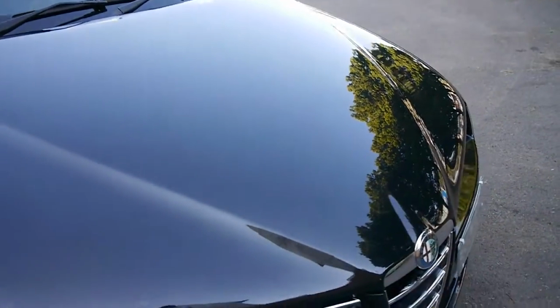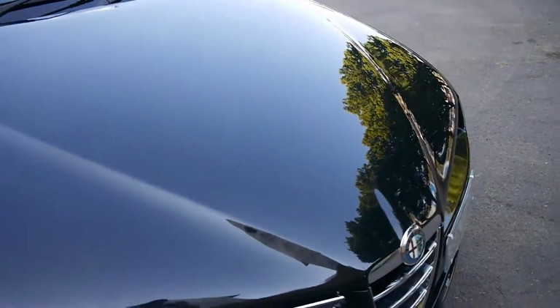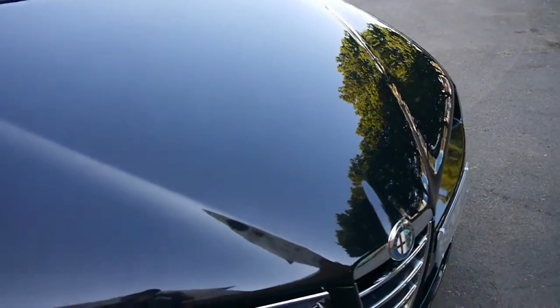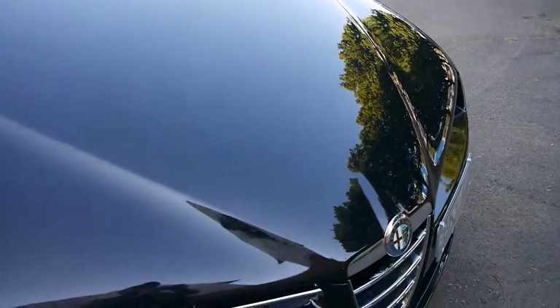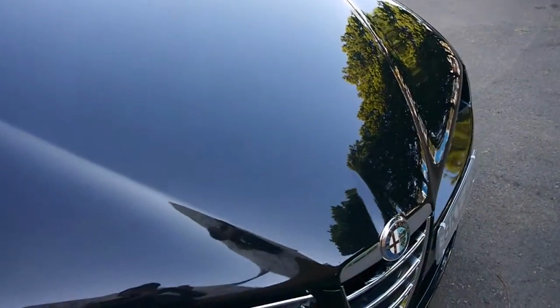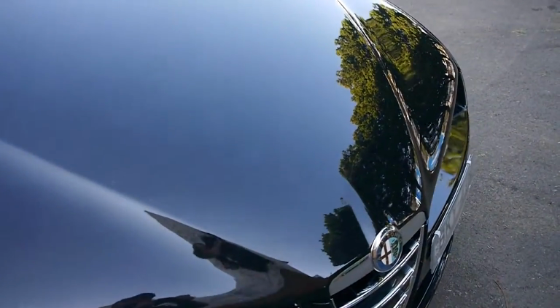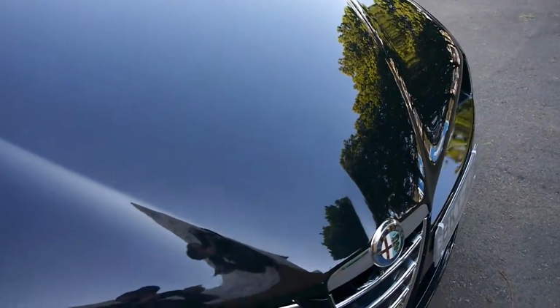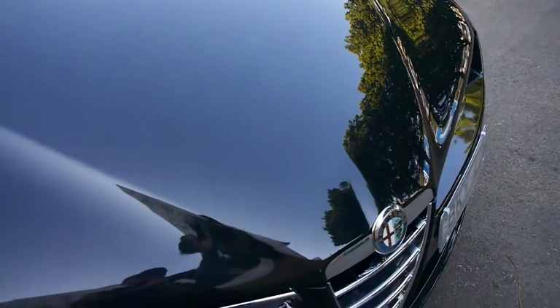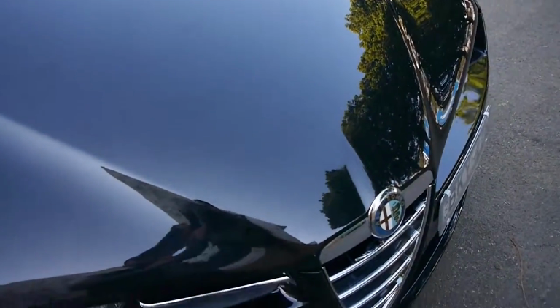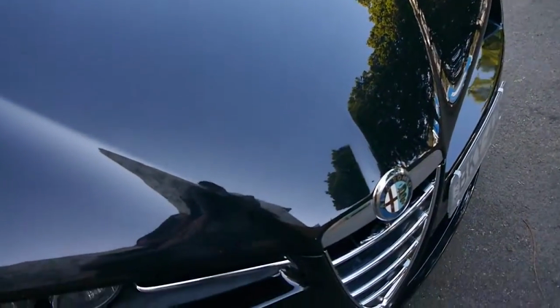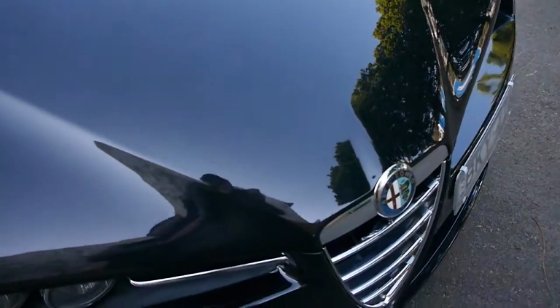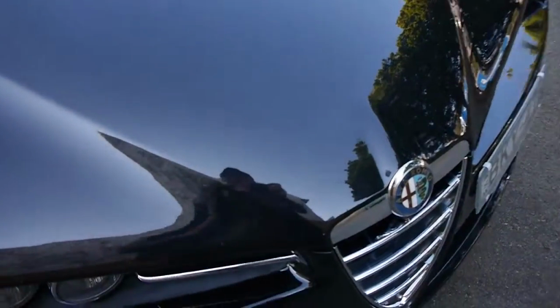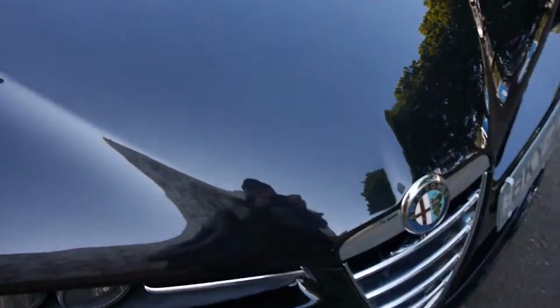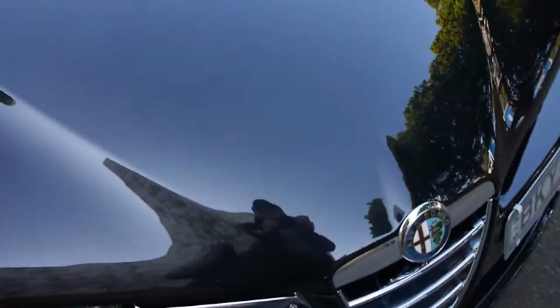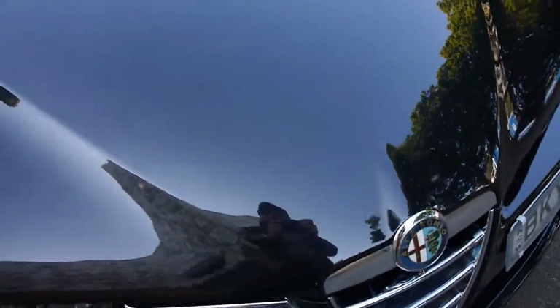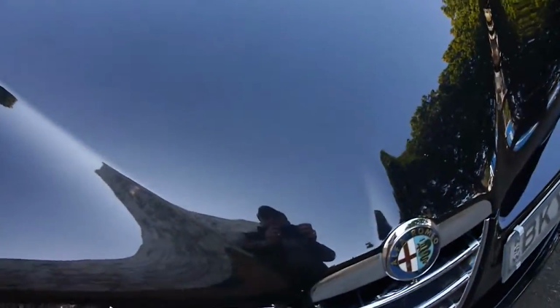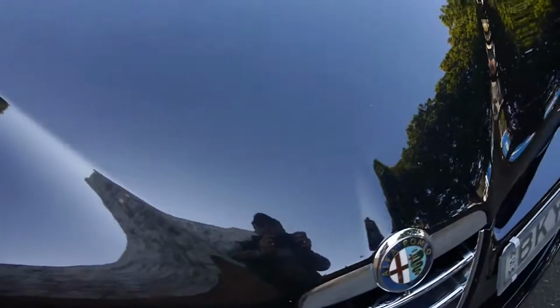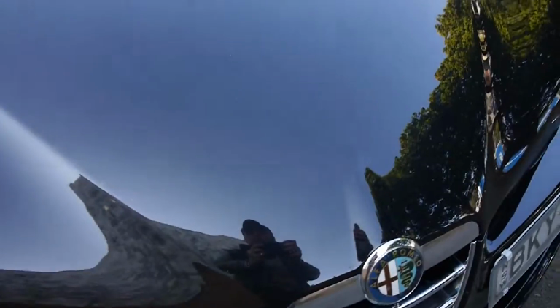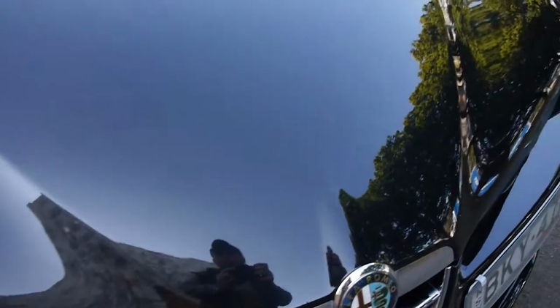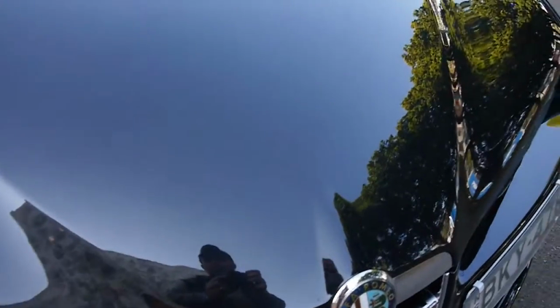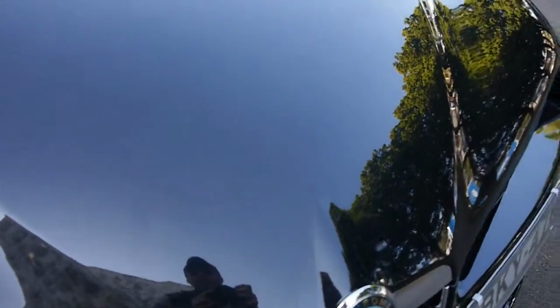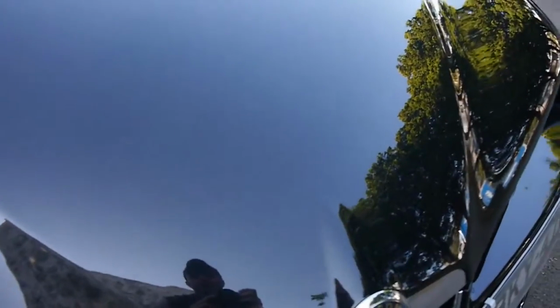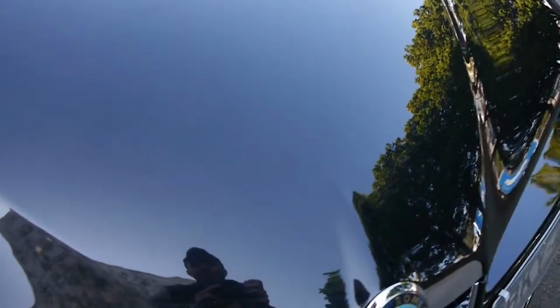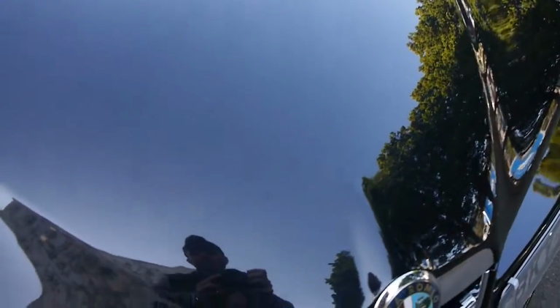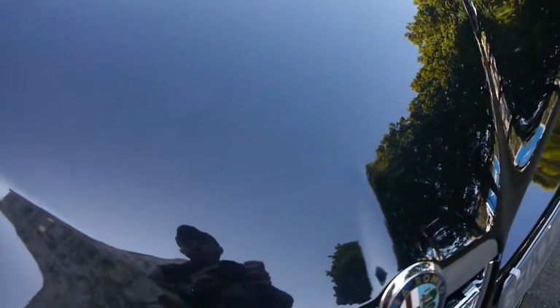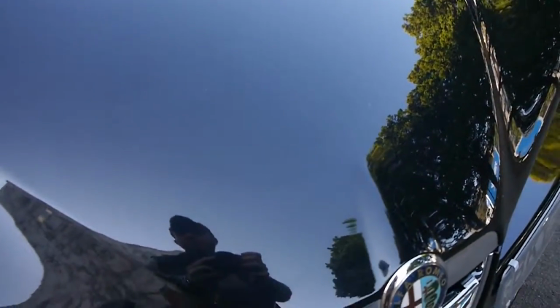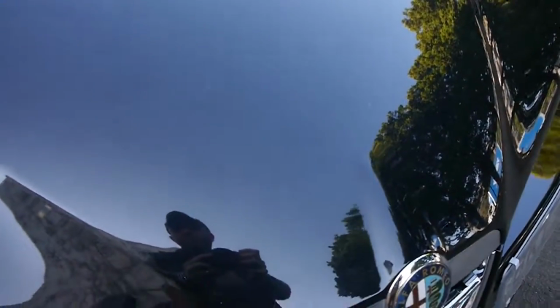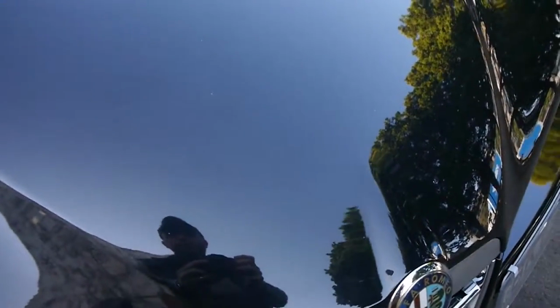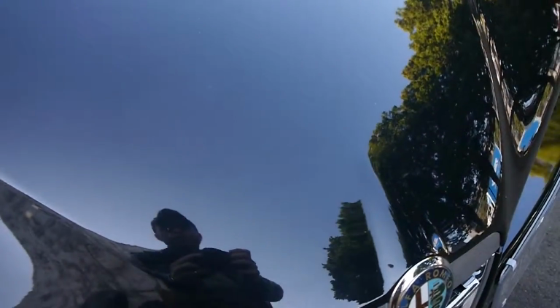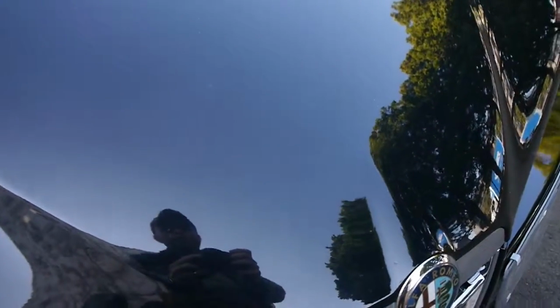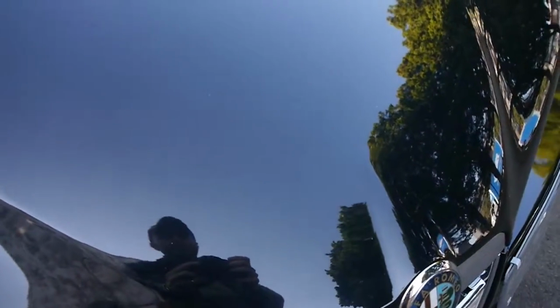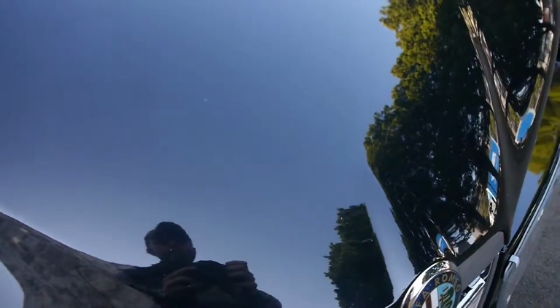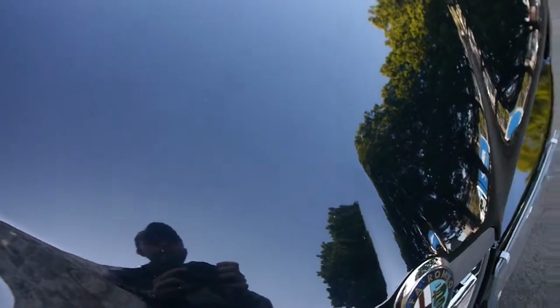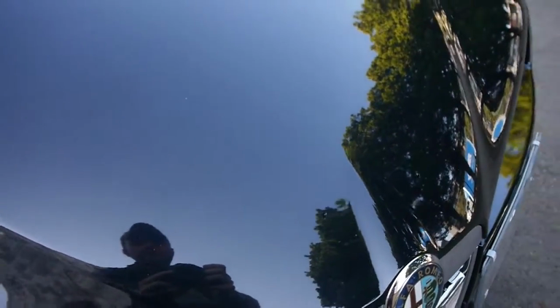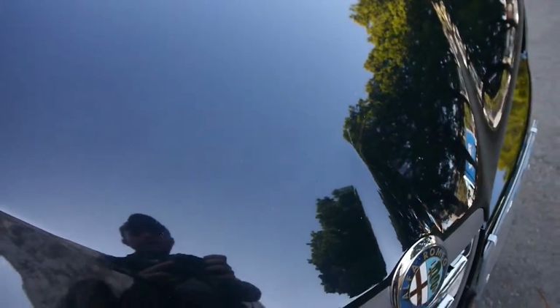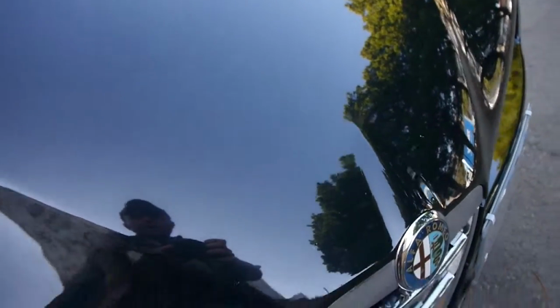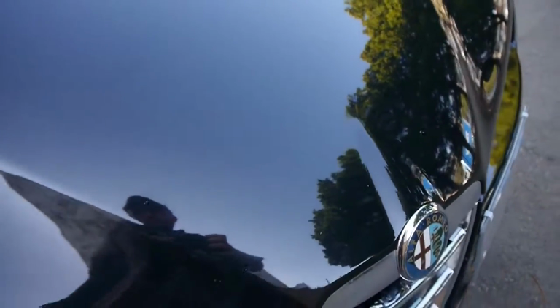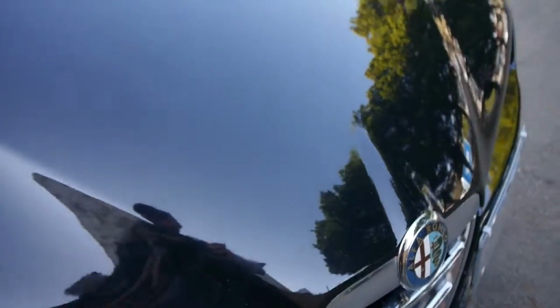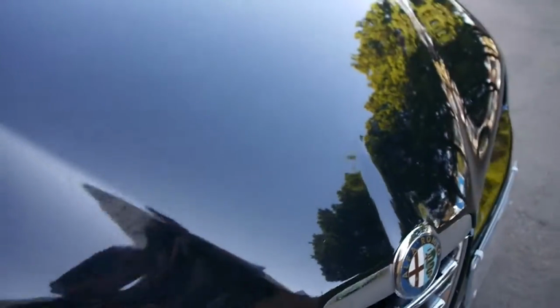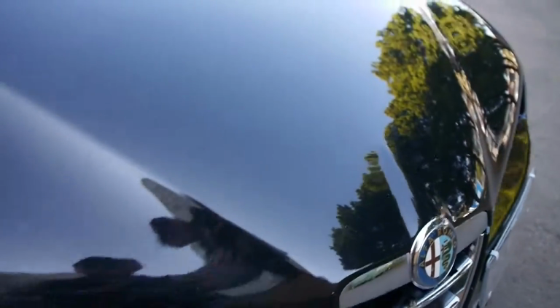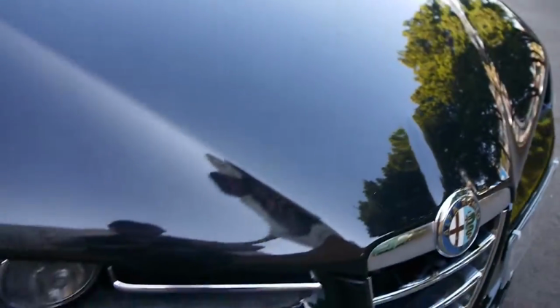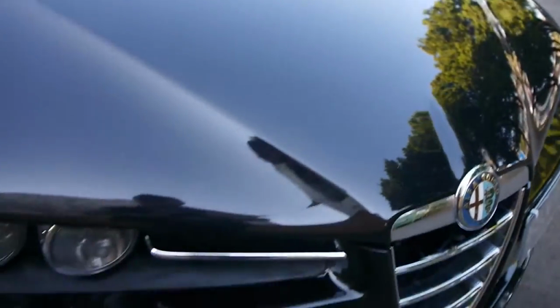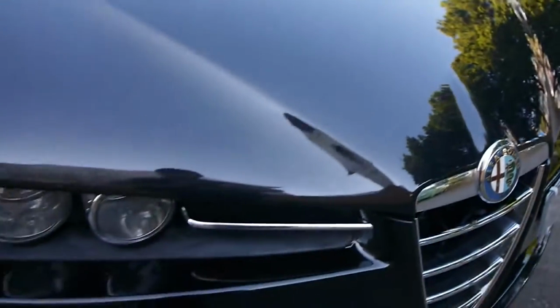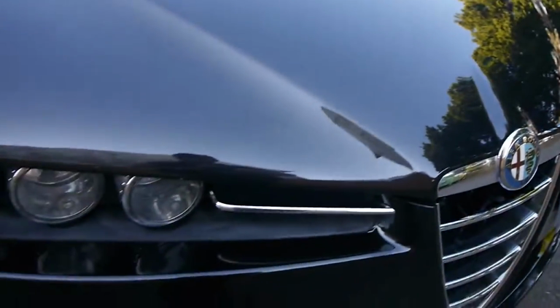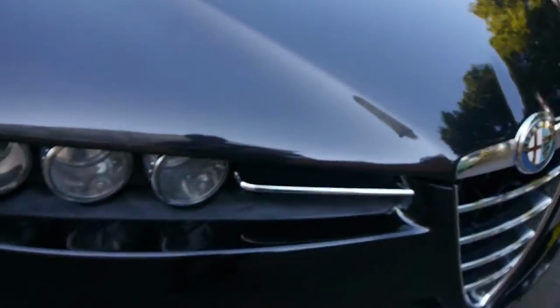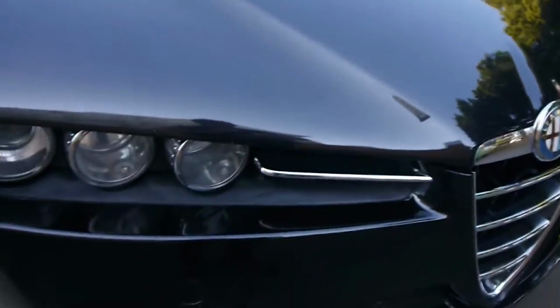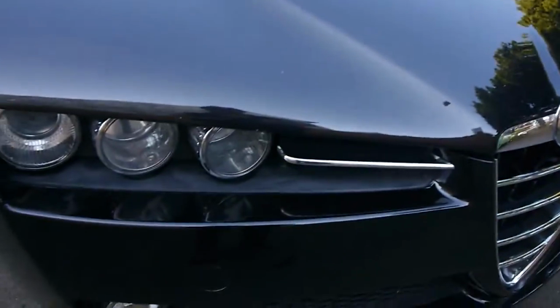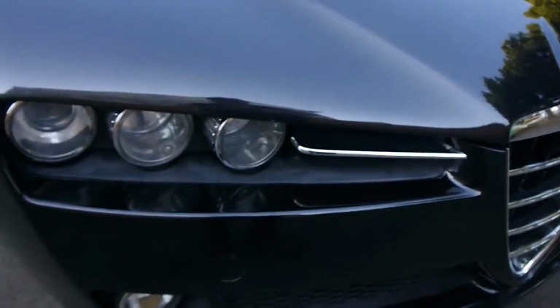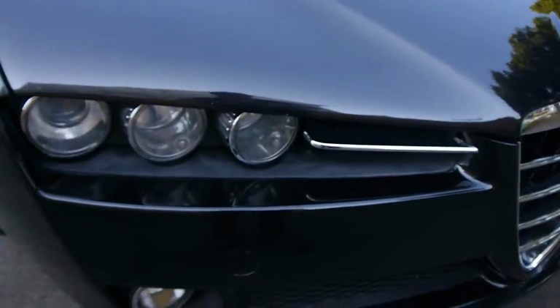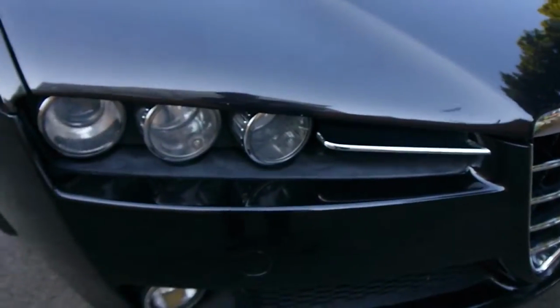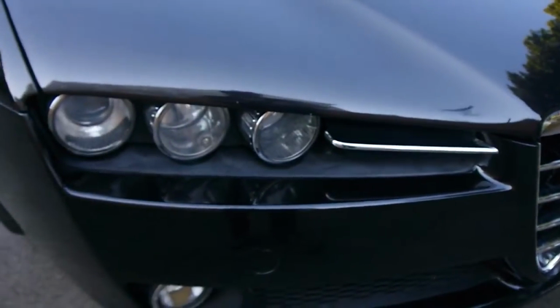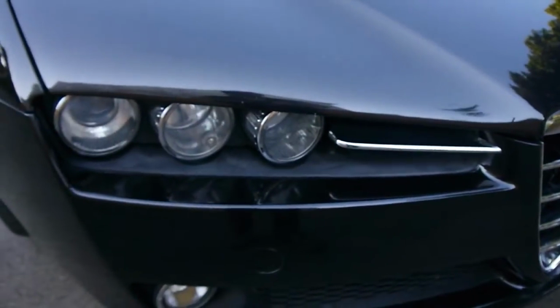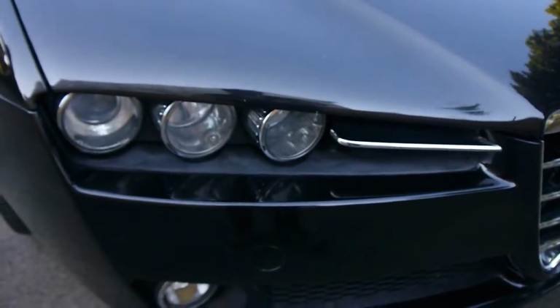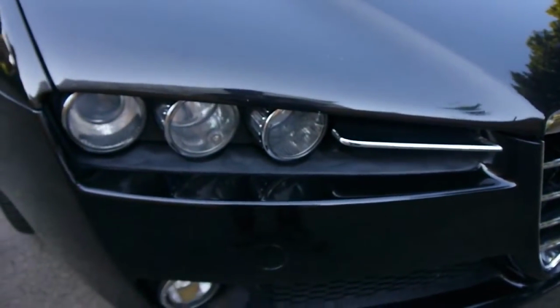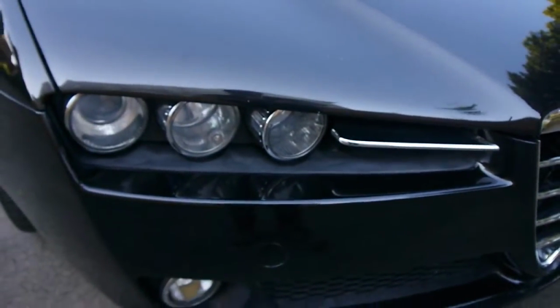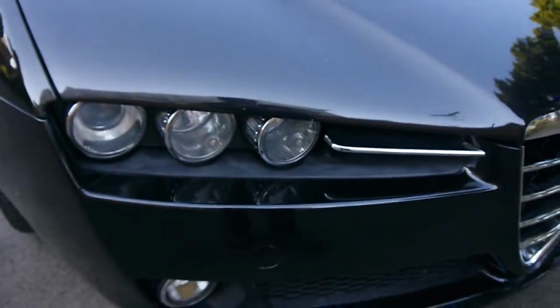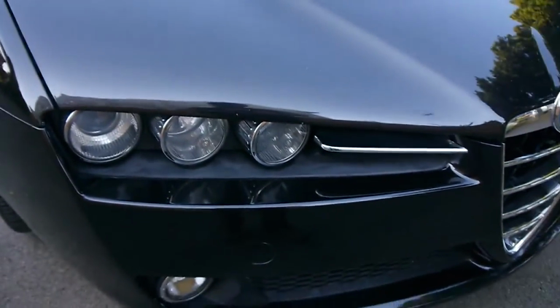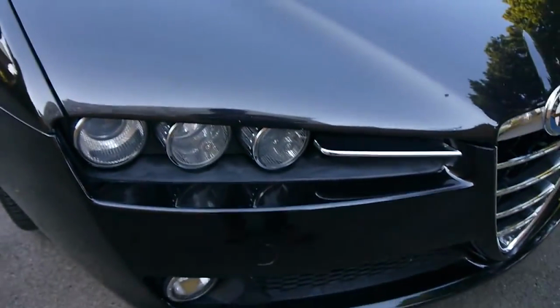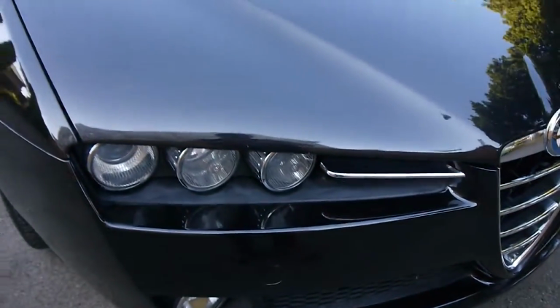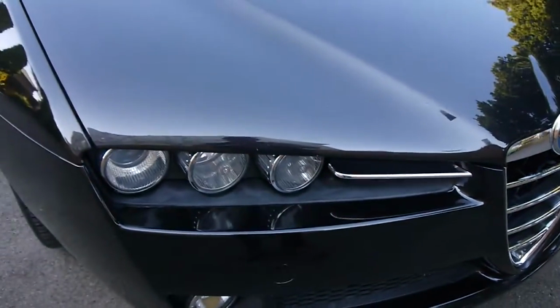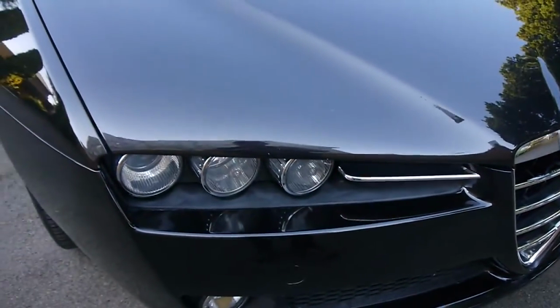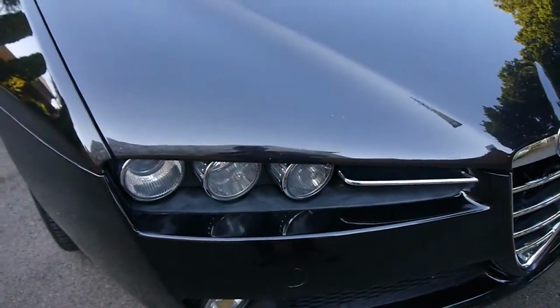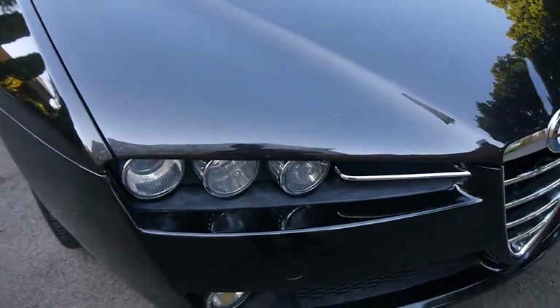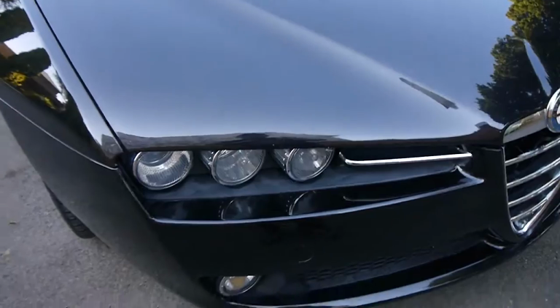You'll see there are a couple of stone chips on the bonnet, which is very normal. What about these lights — aren't they just absolutely stunning?